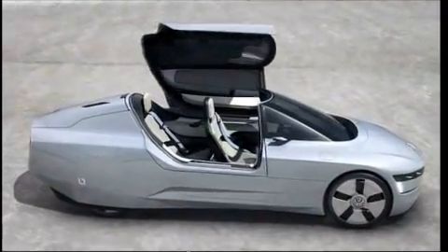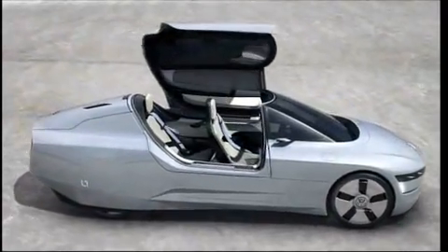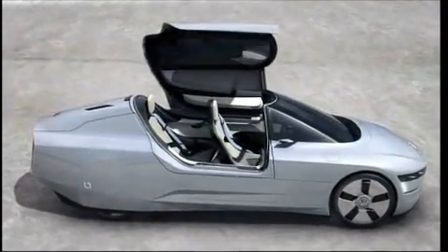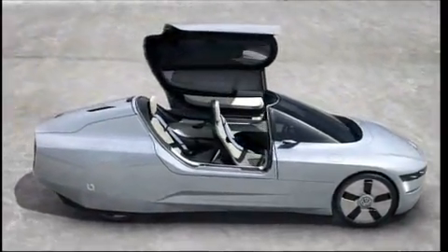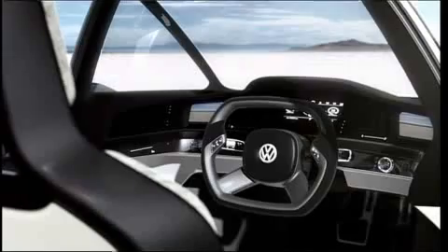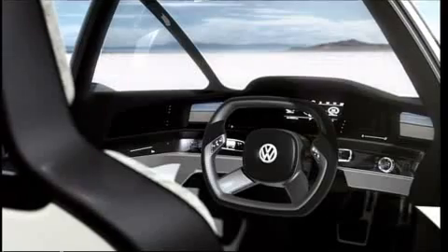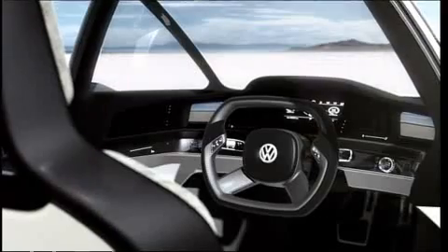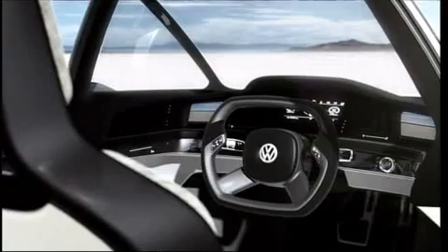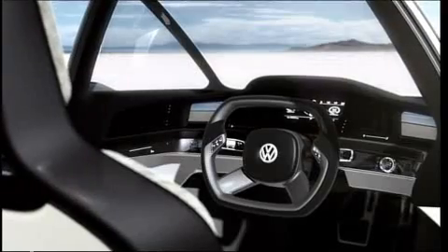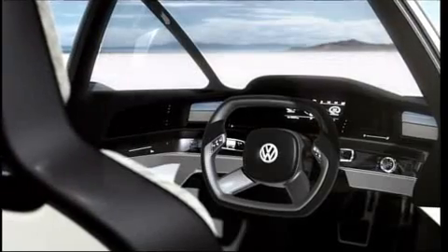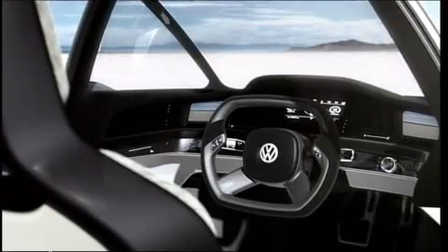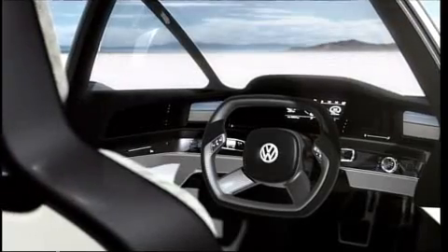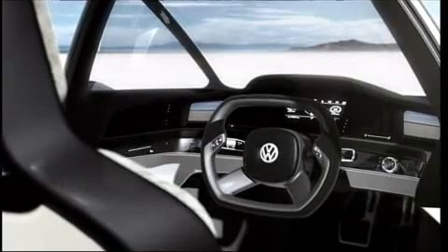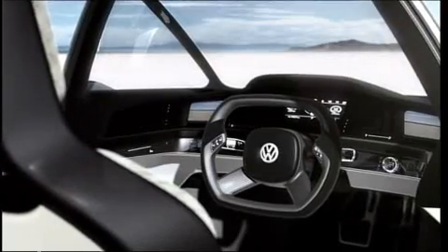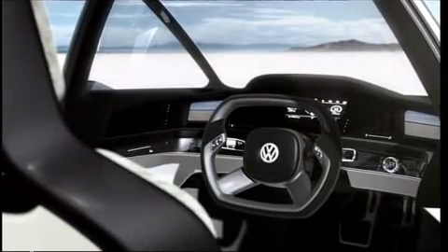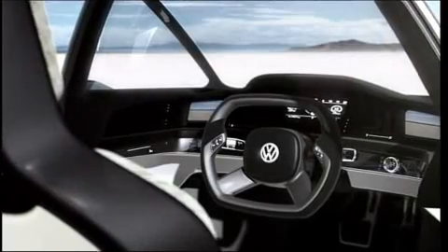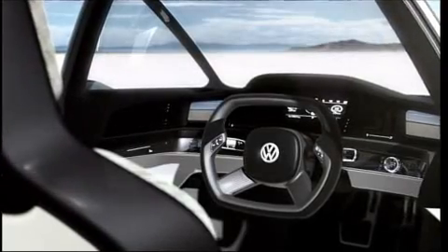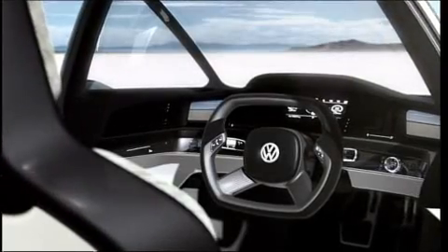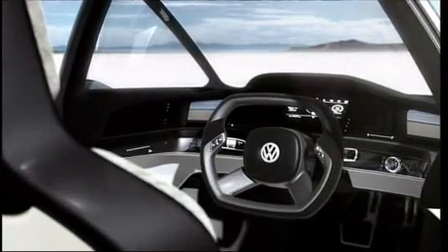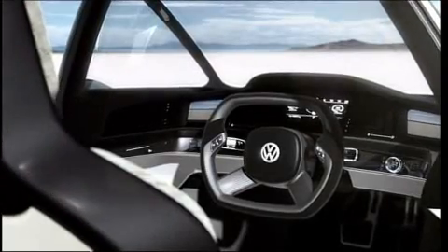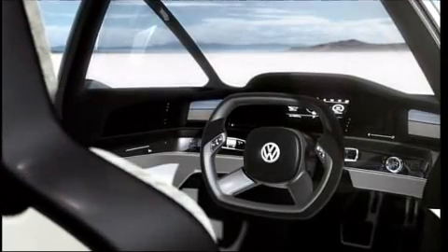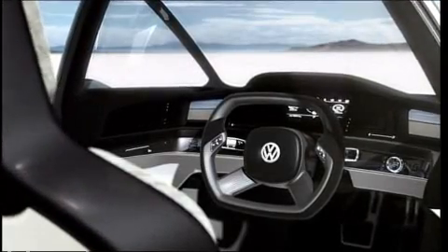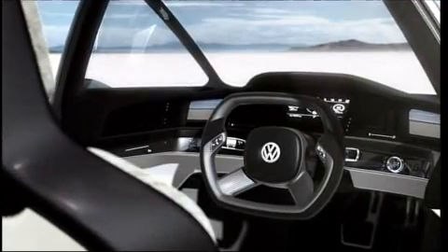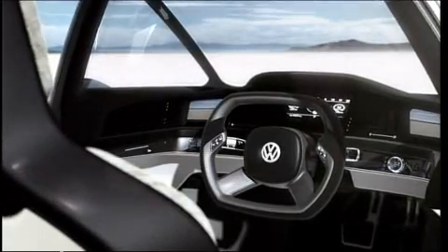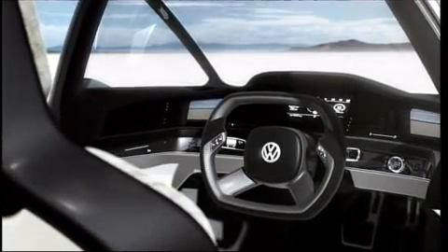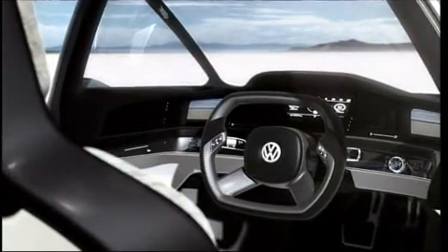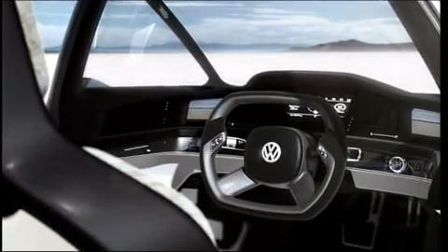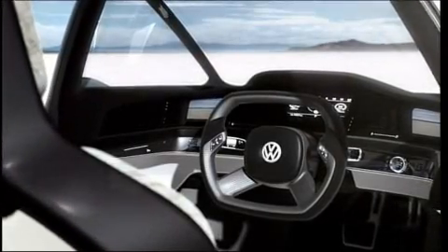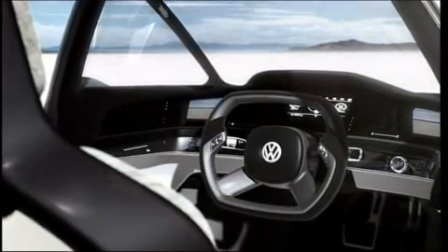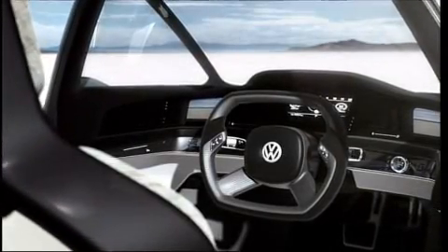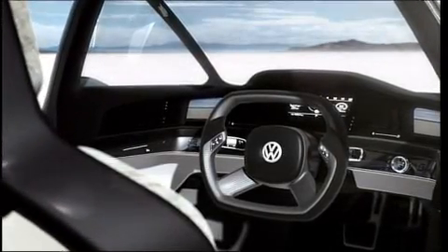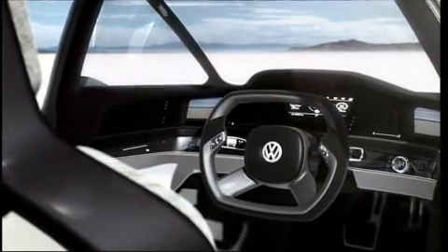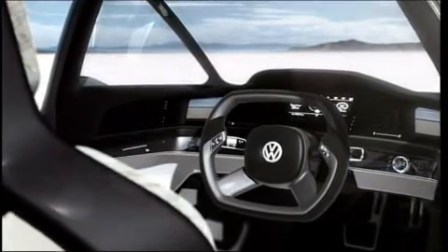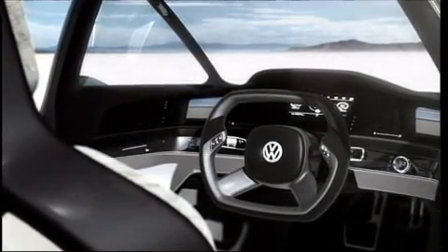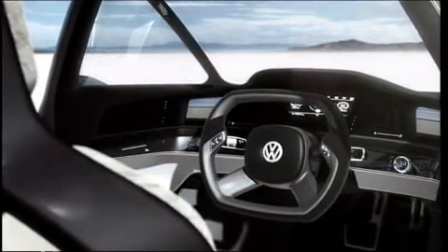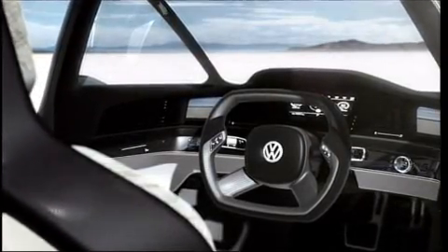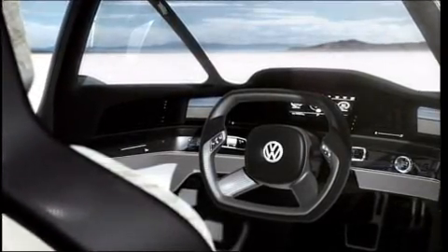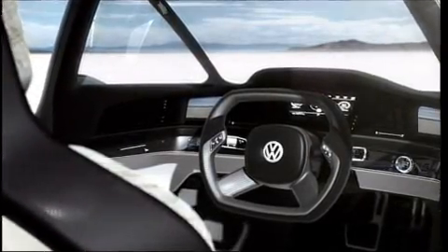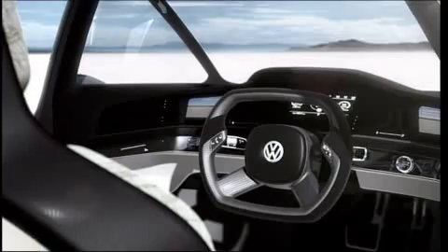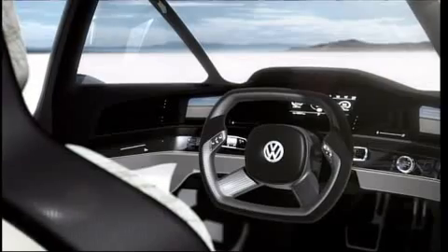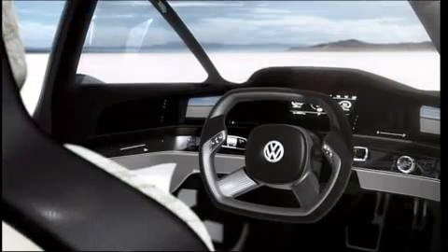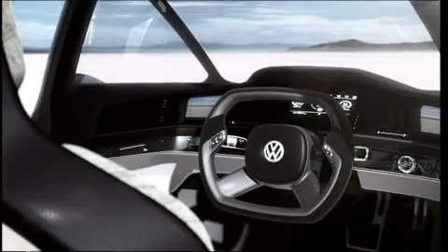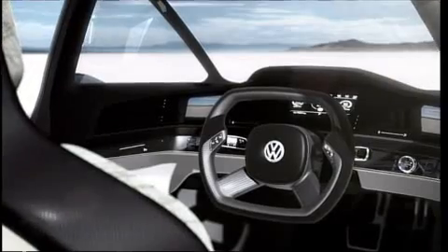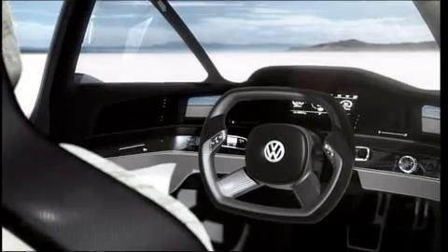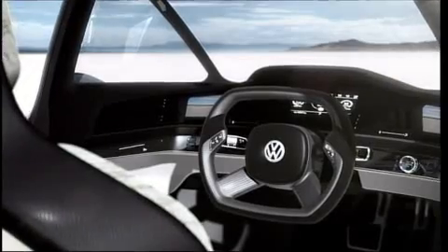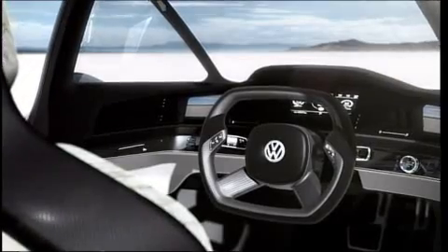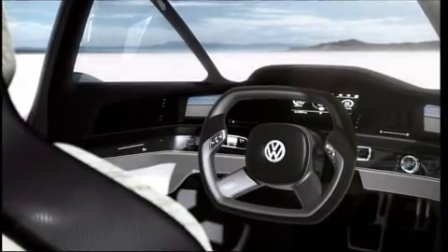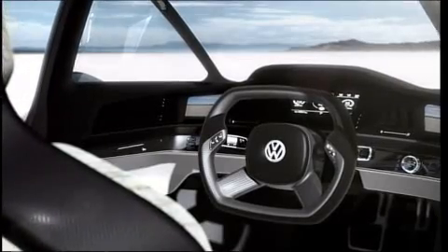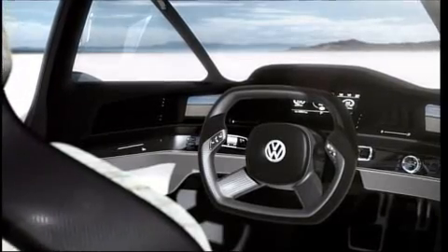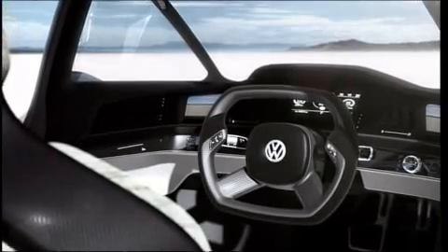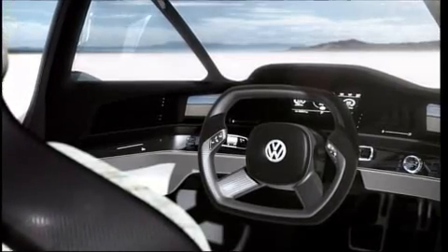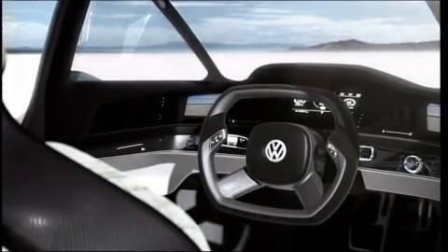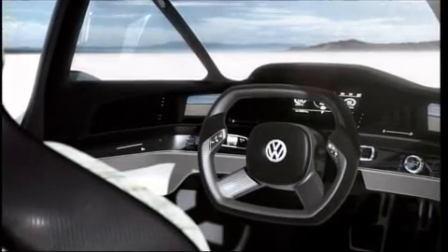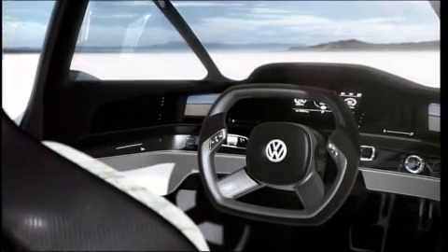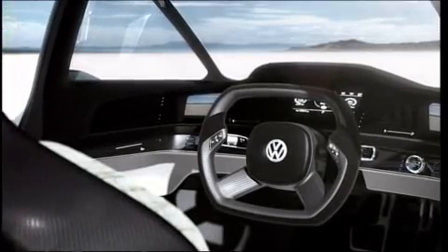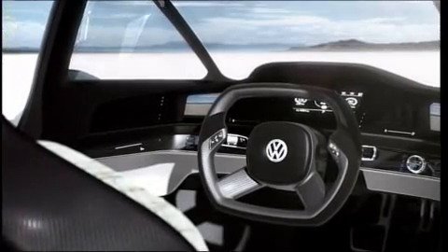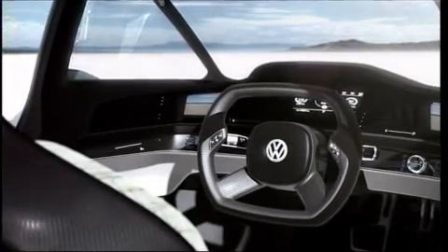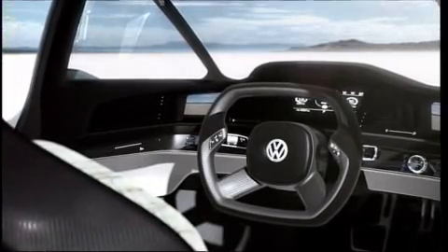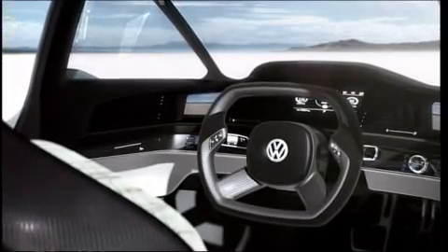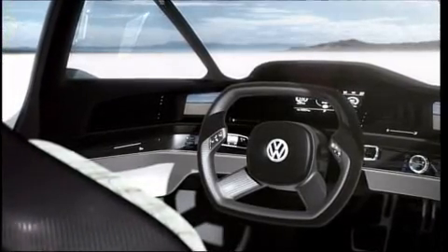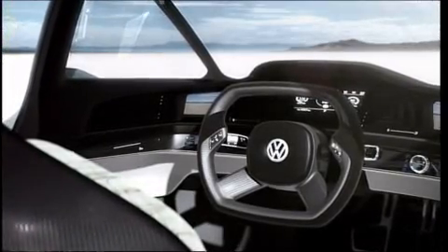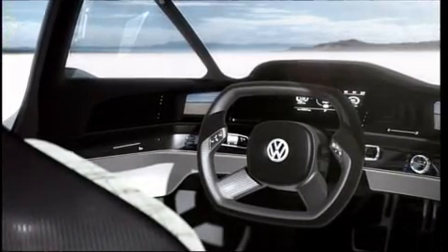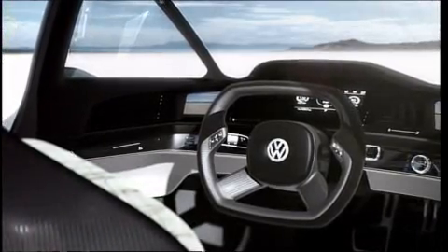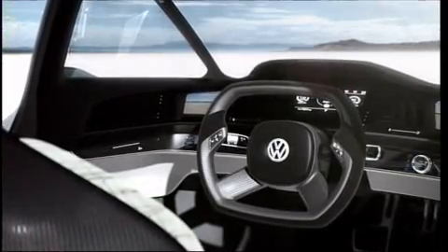The 180-degree cockpit offers ideal ergonomics. In the L1 concept, all the mirrors have been replaced by cameras.